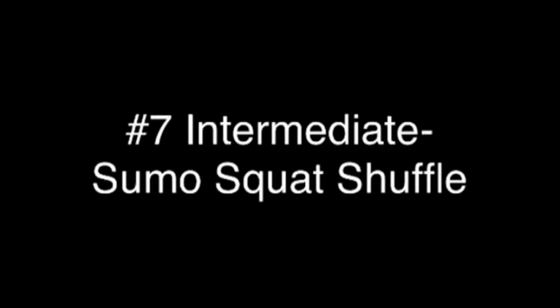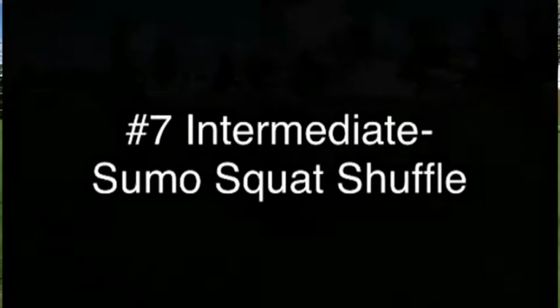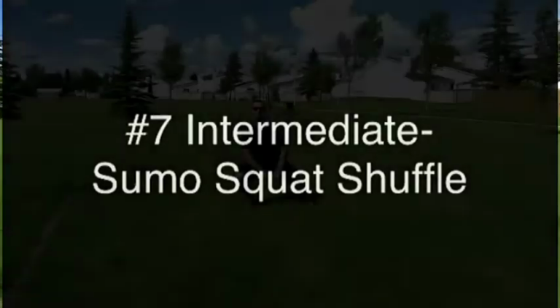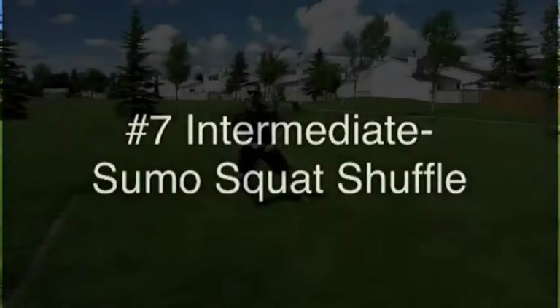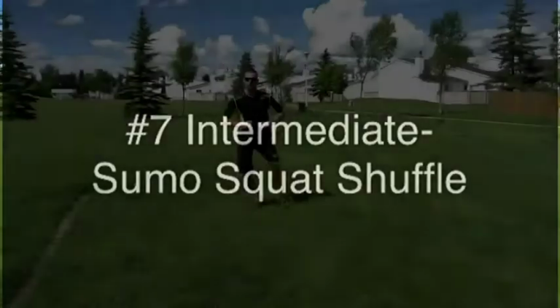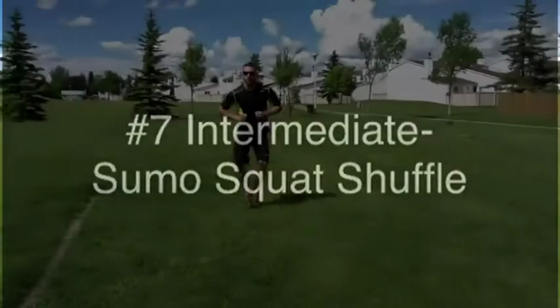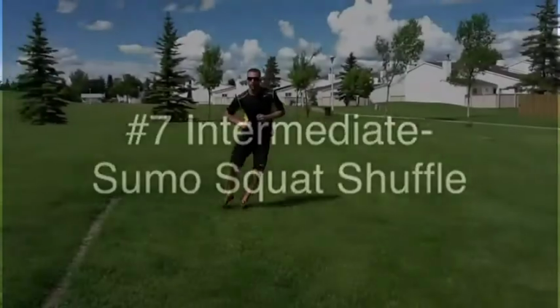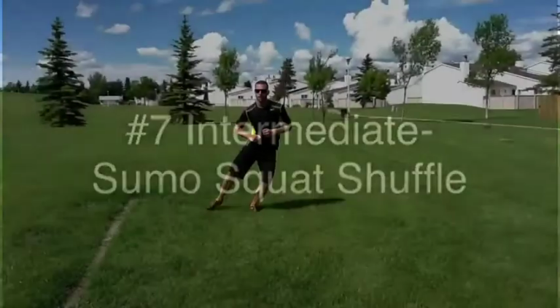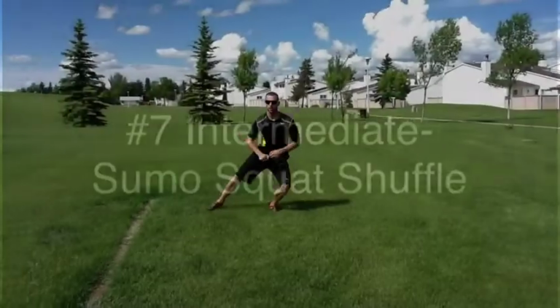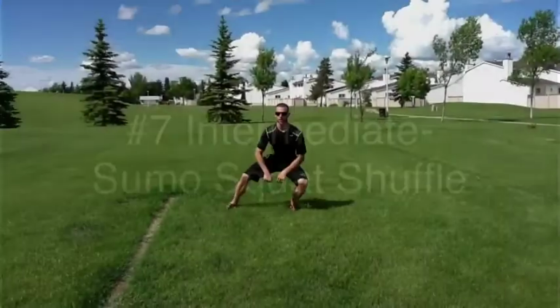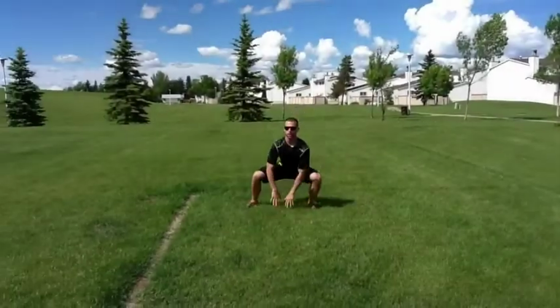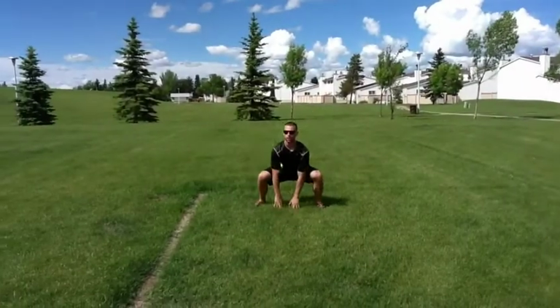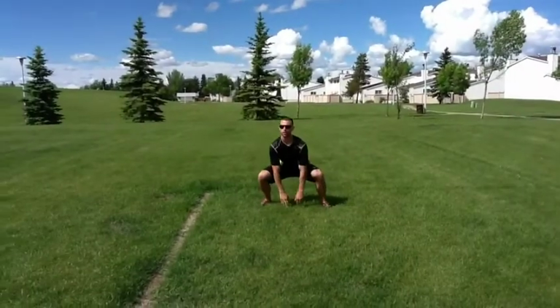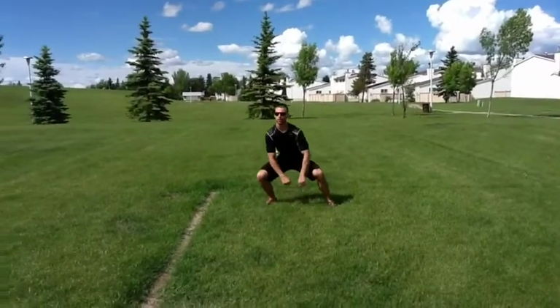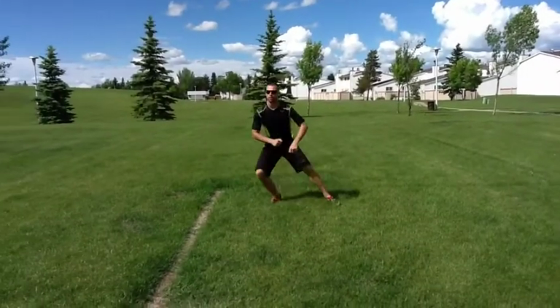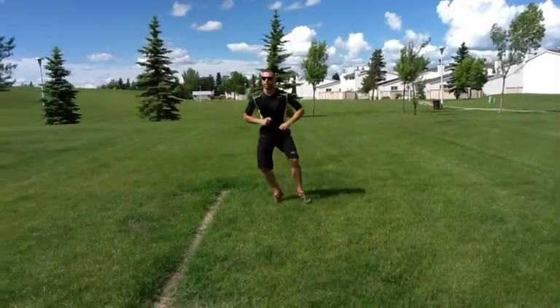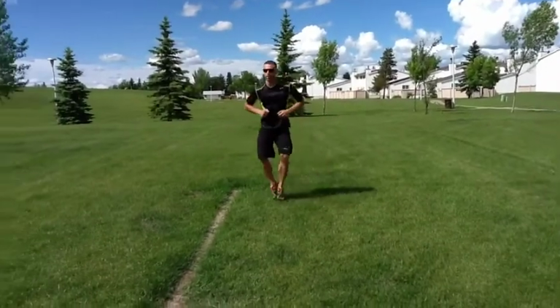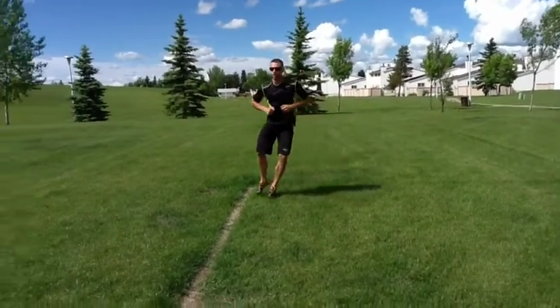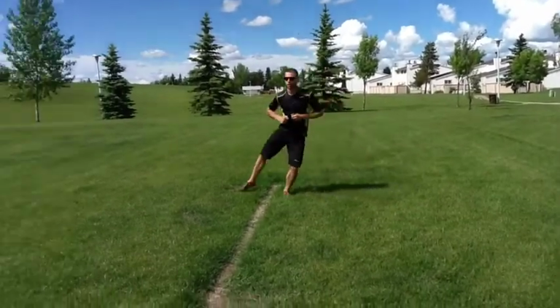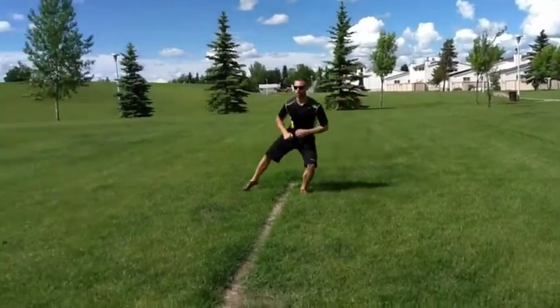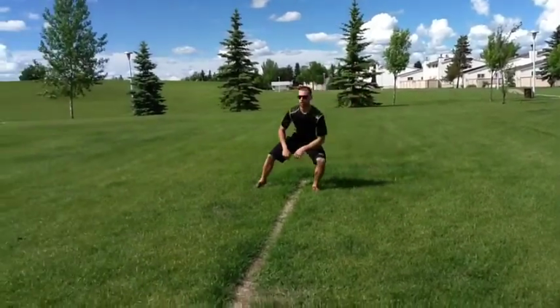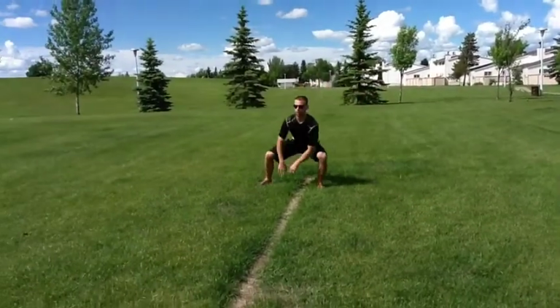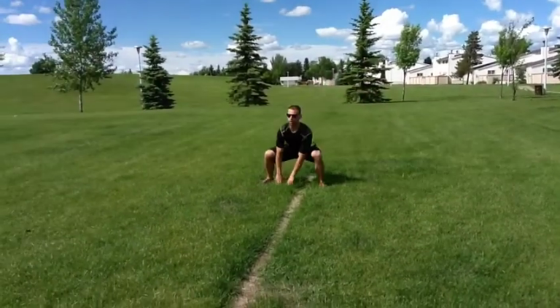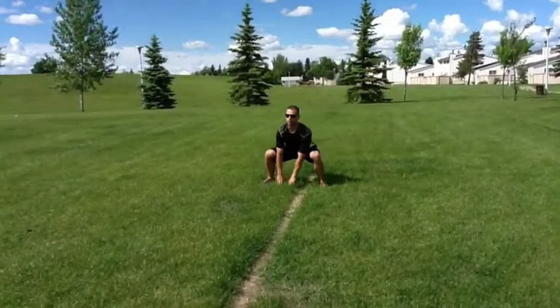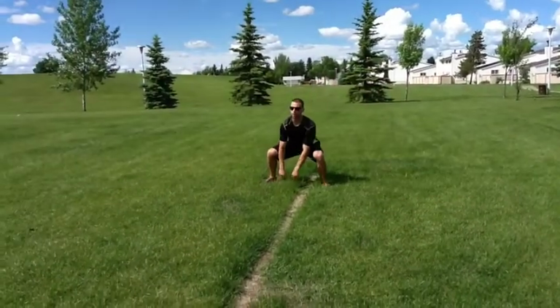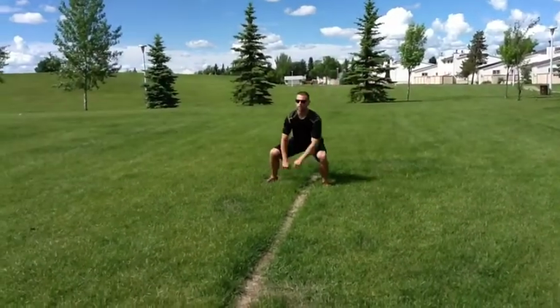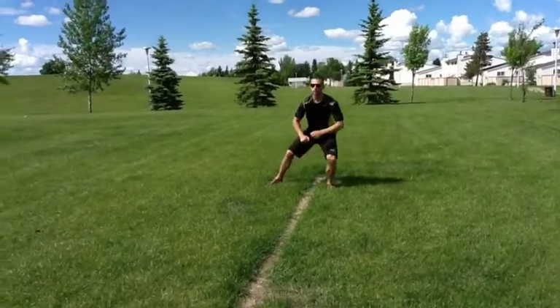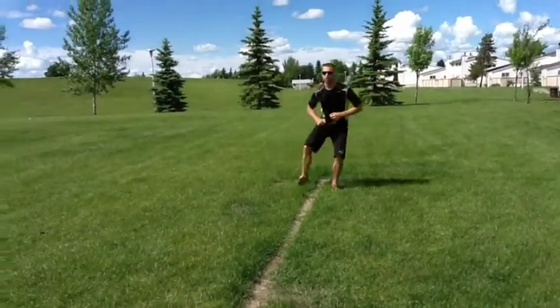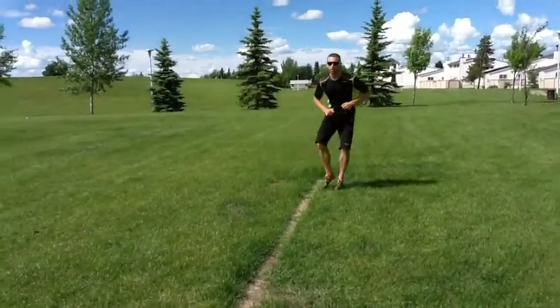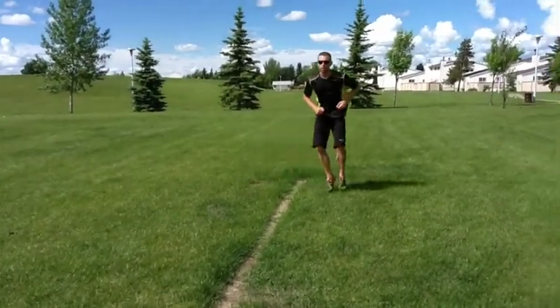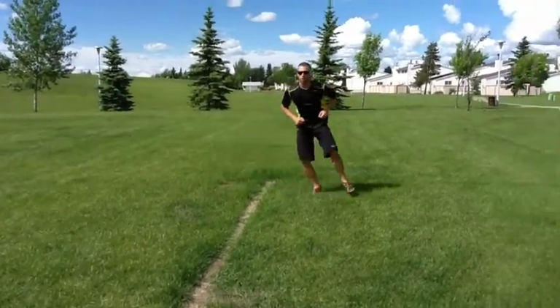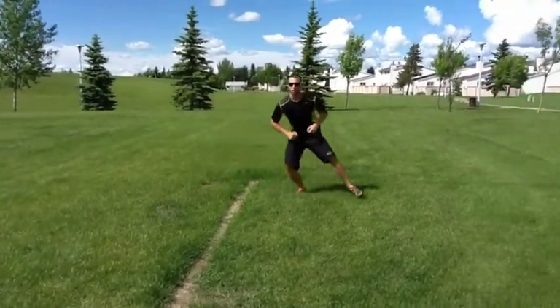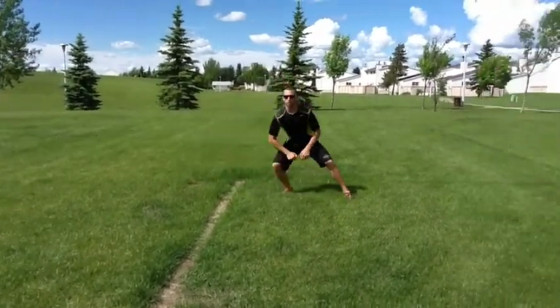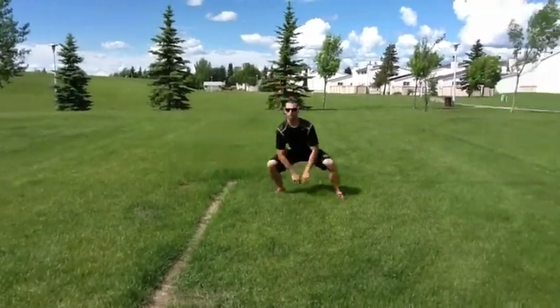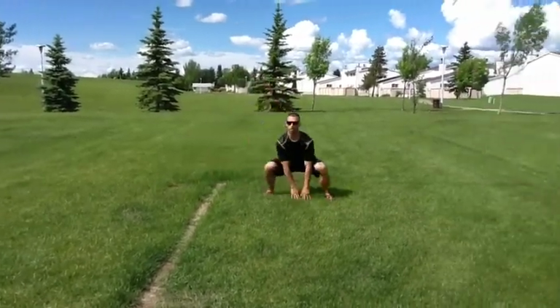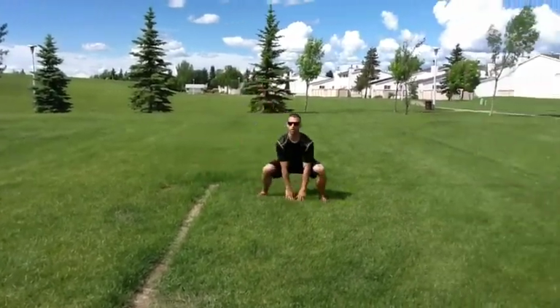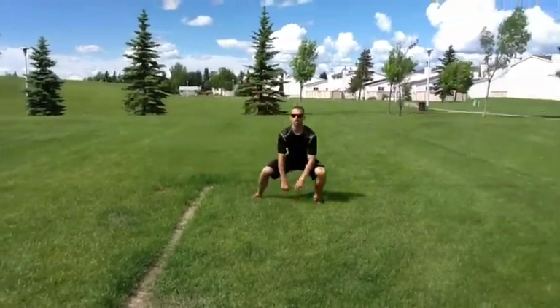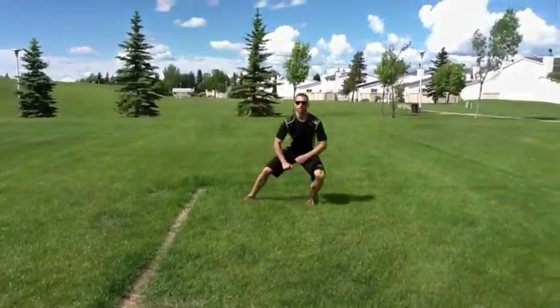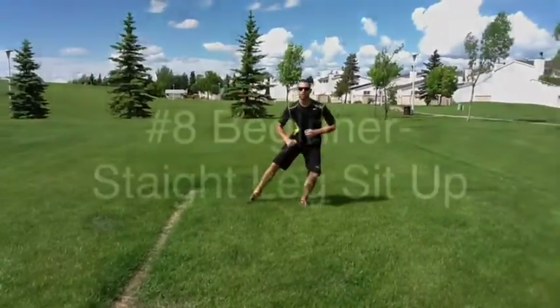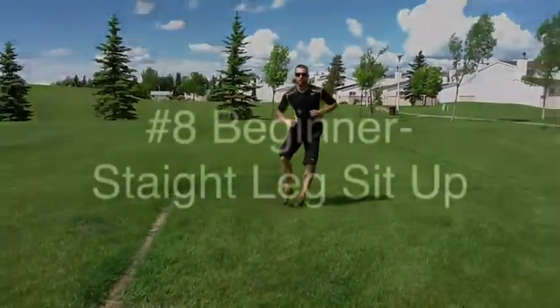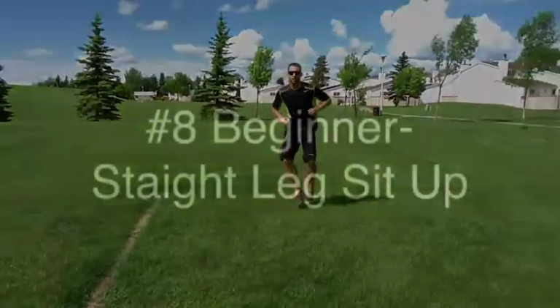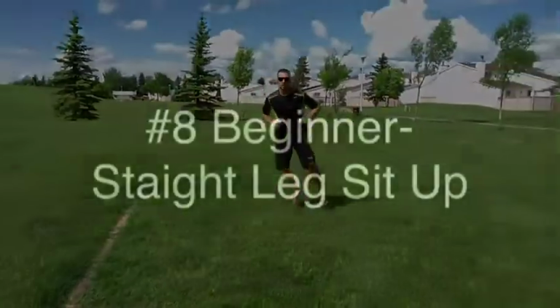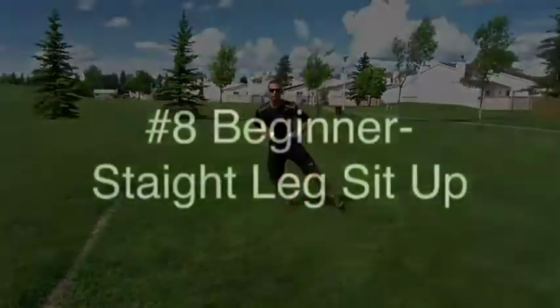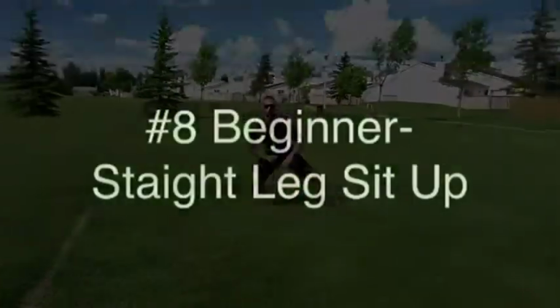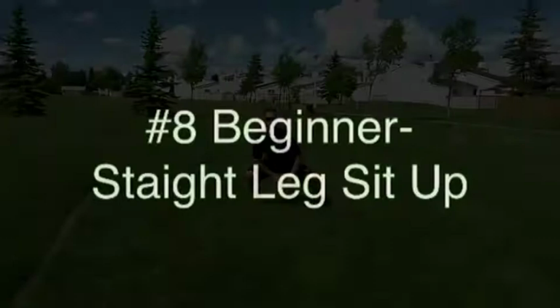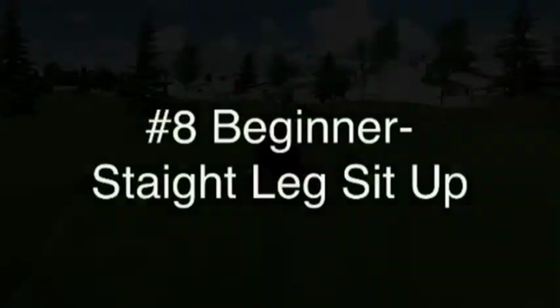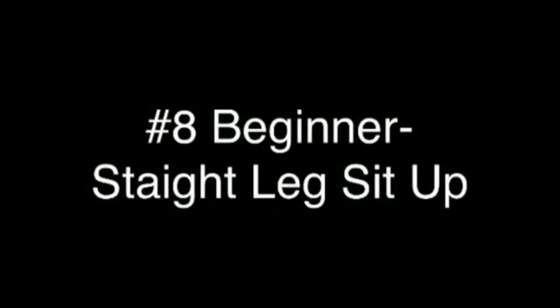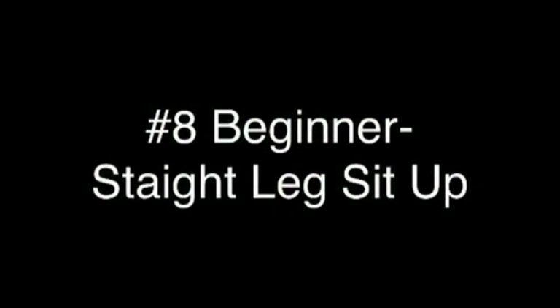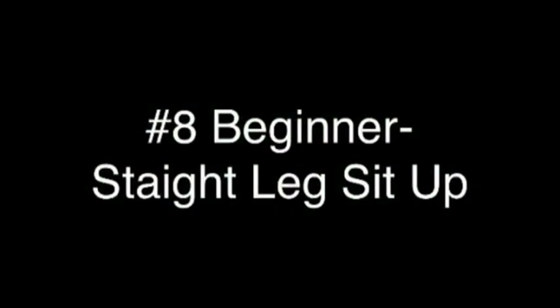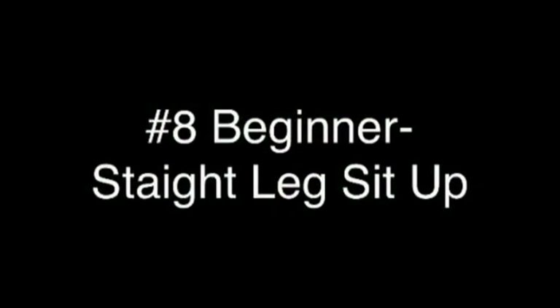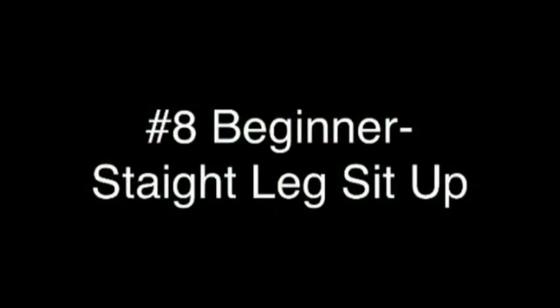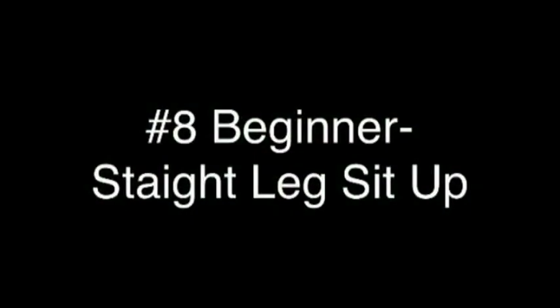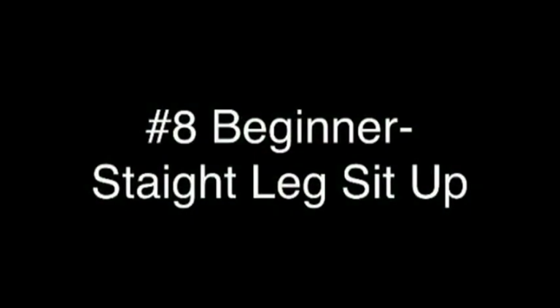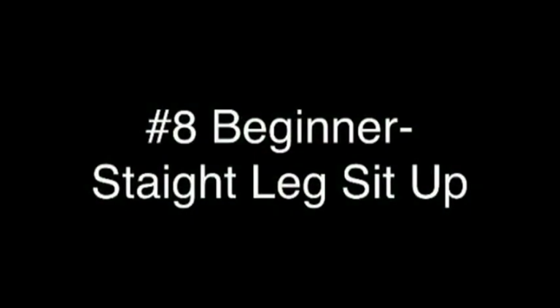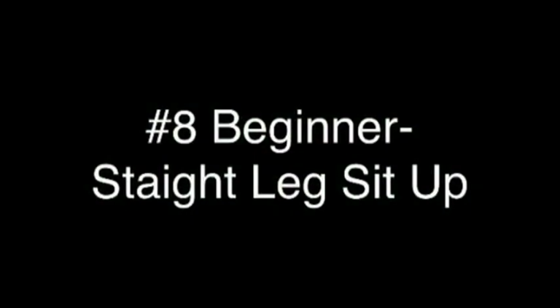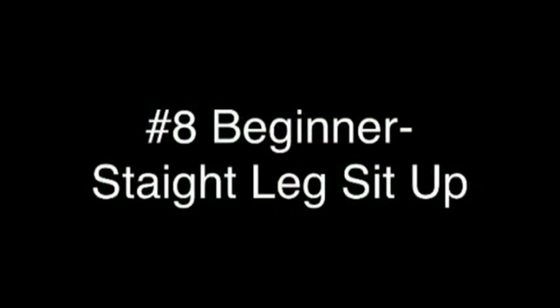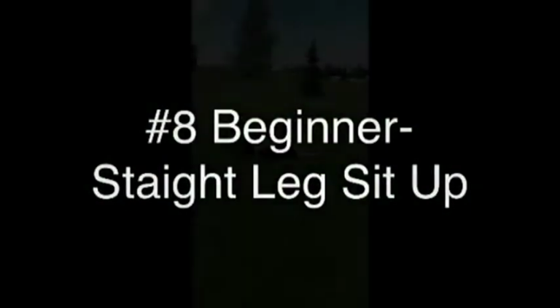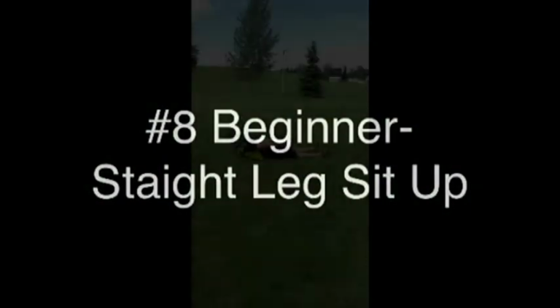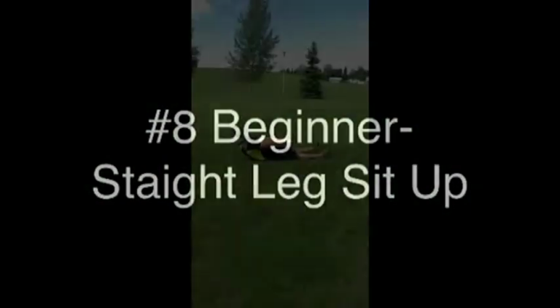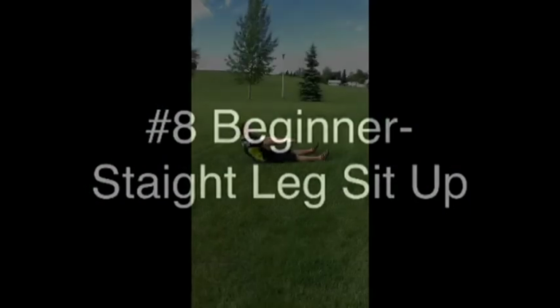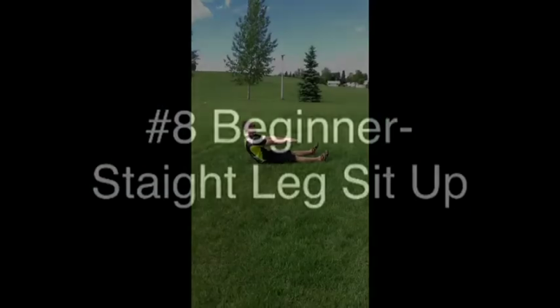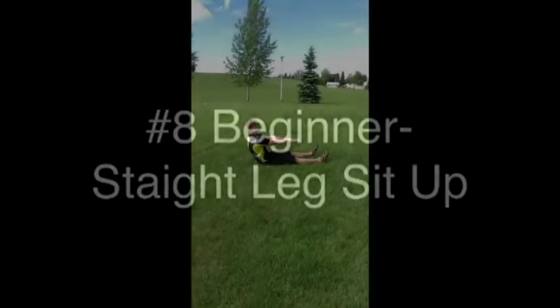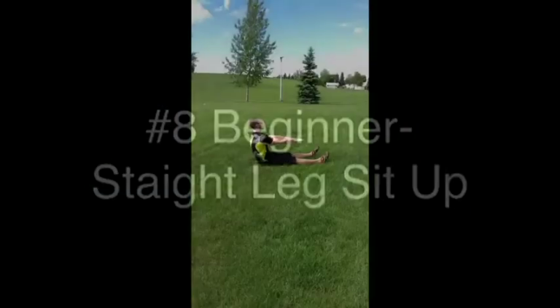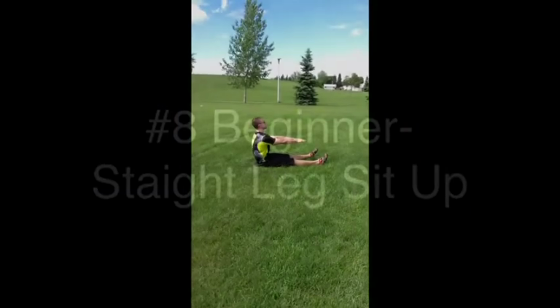Intermediate Number 7: Sumo Squat Shuffle. Make sure you keep your chest up and your butt down.